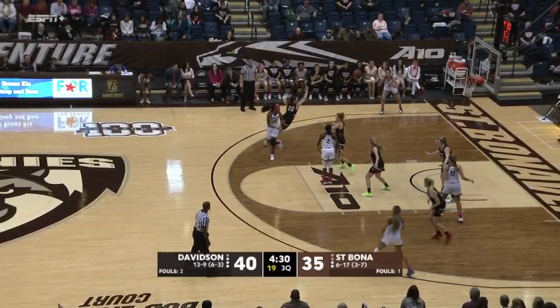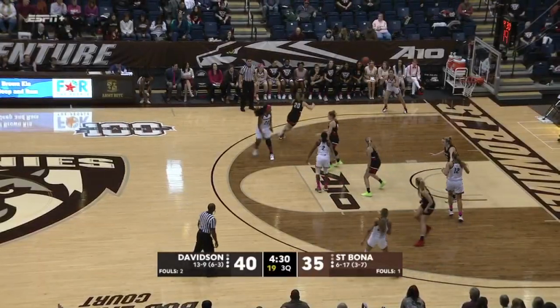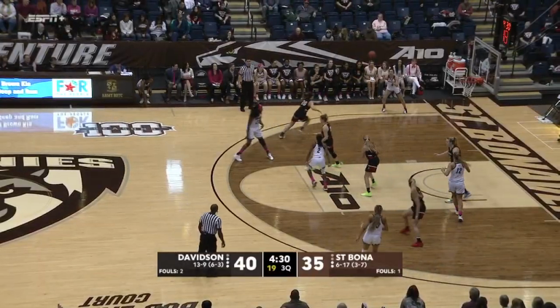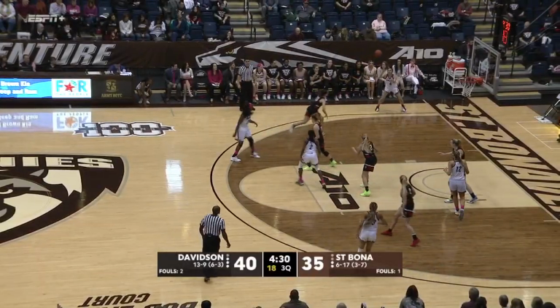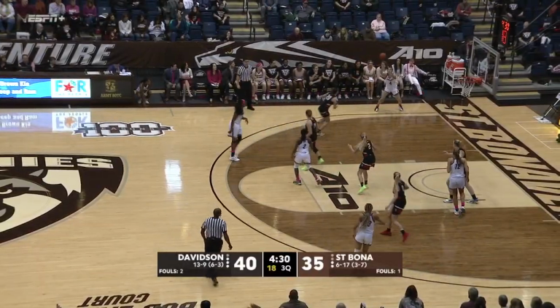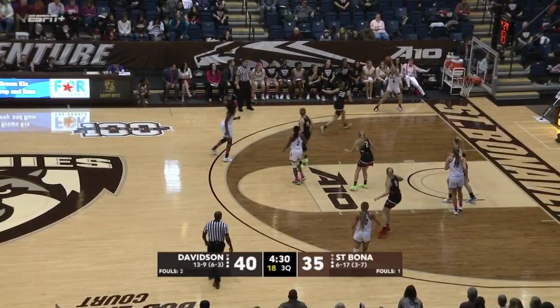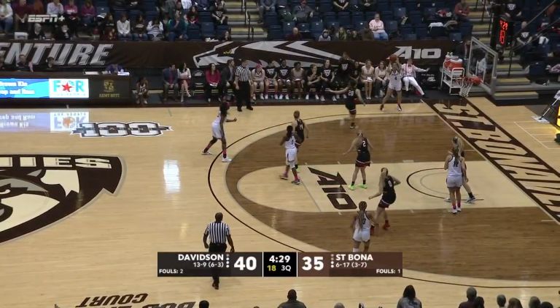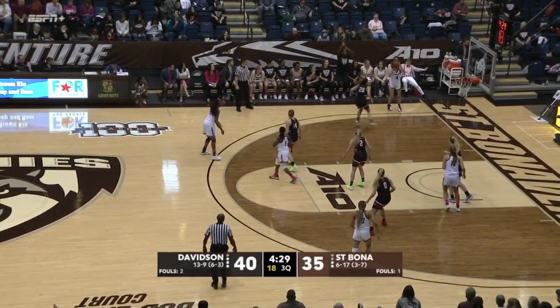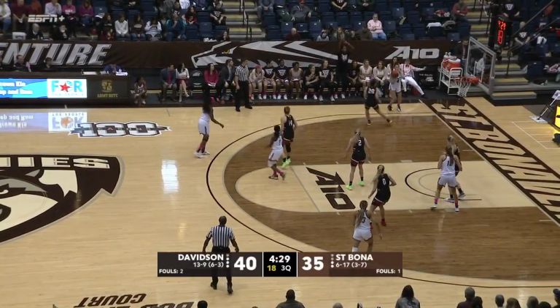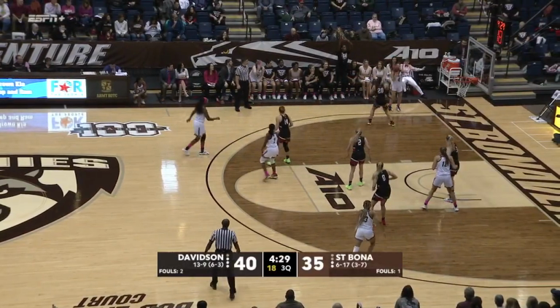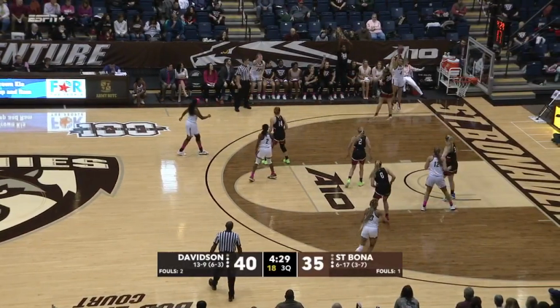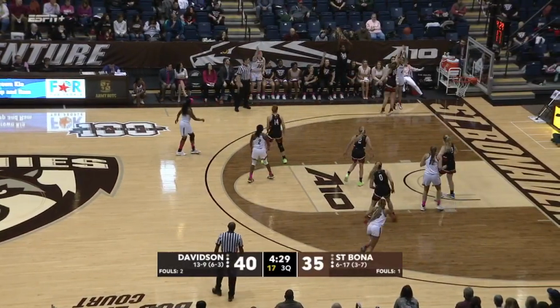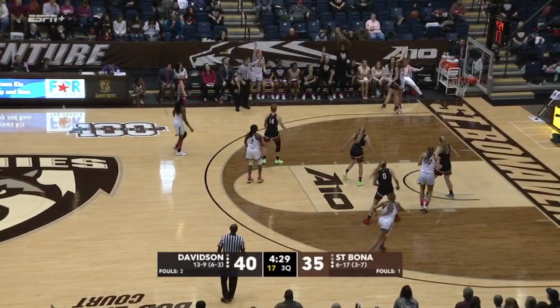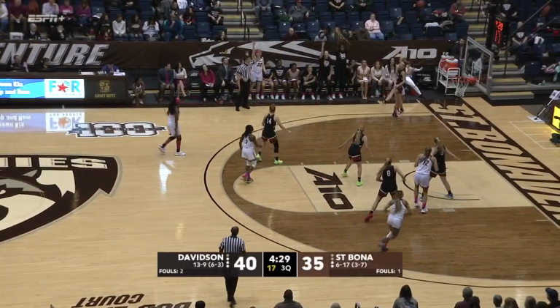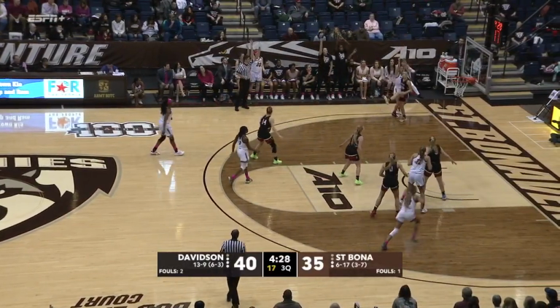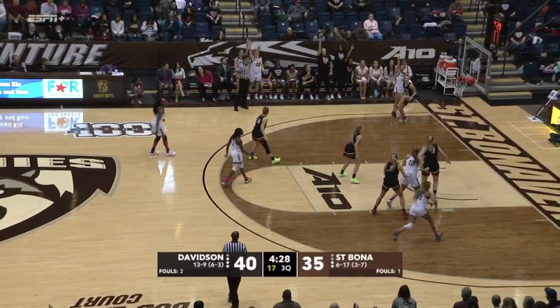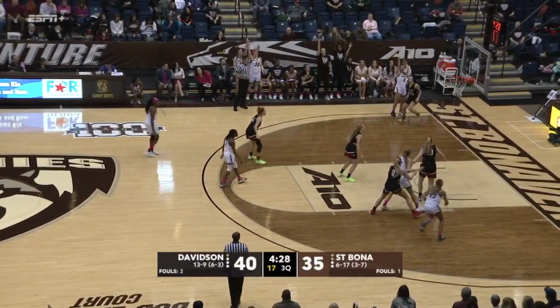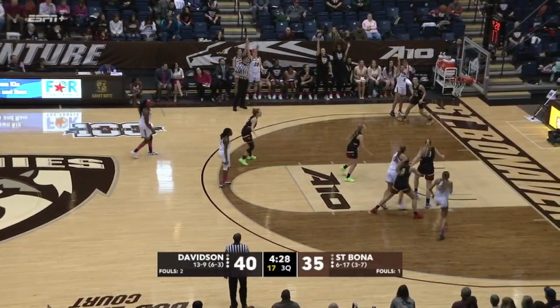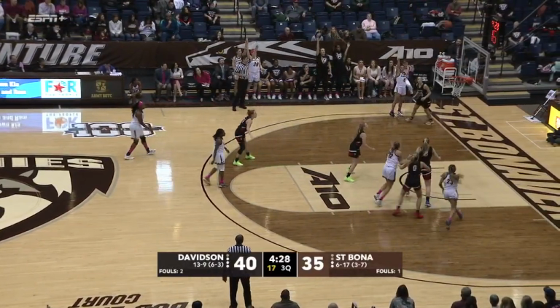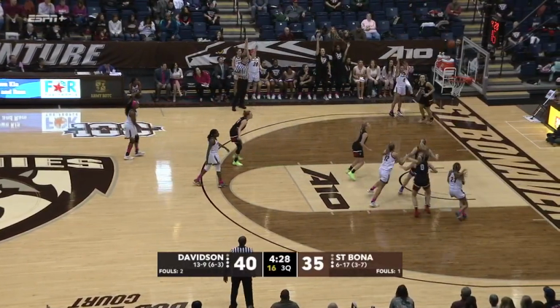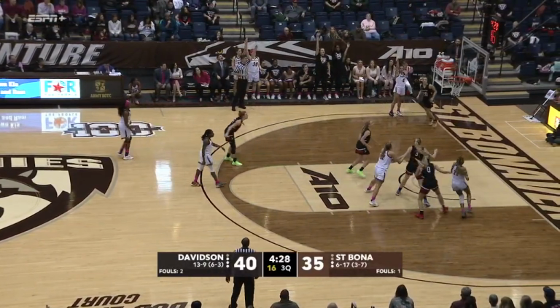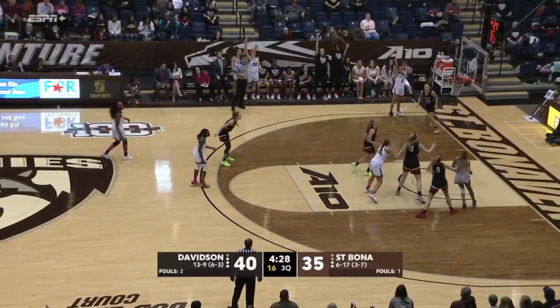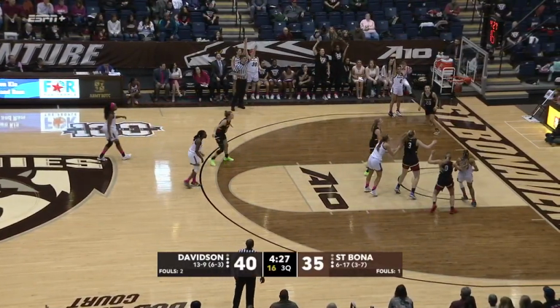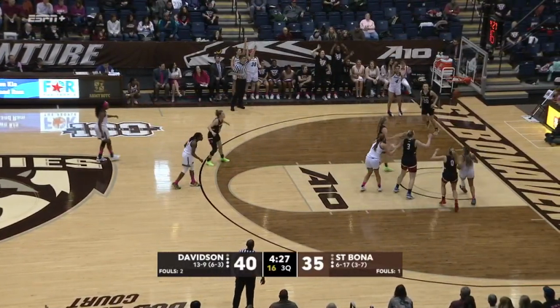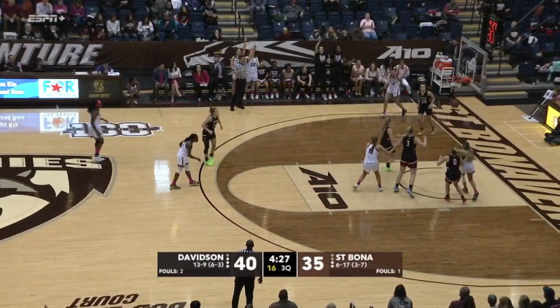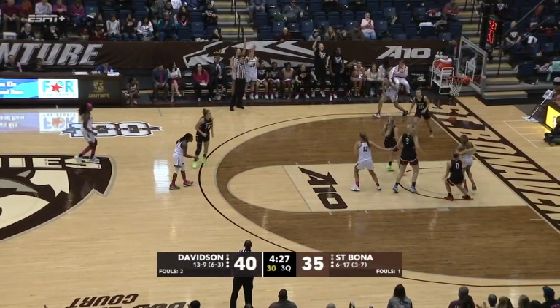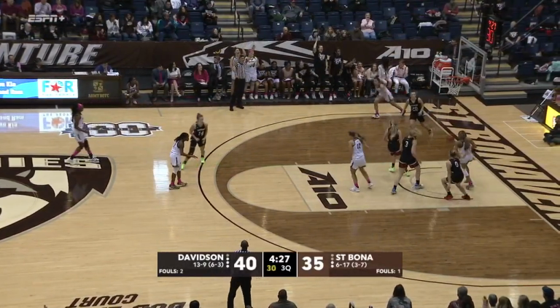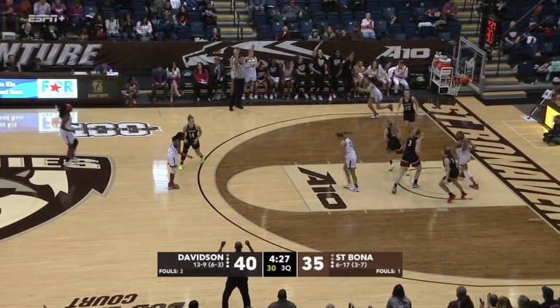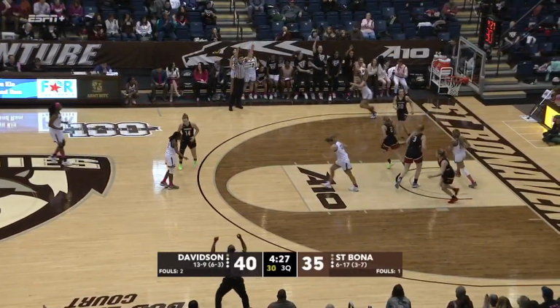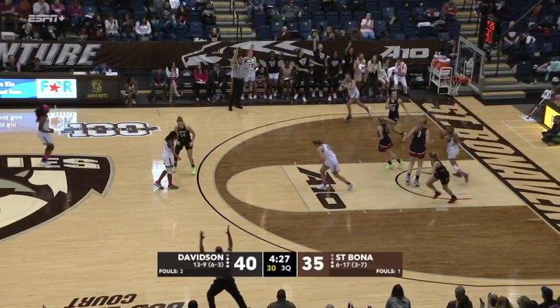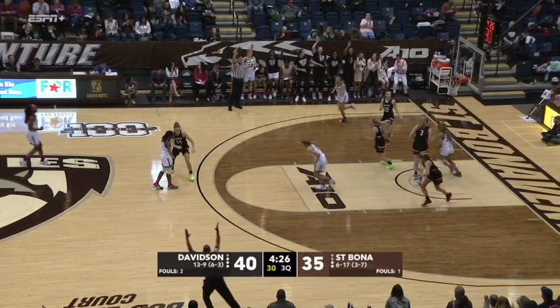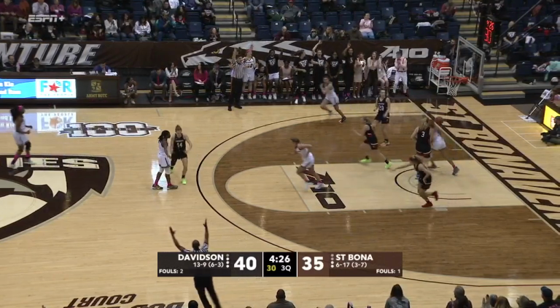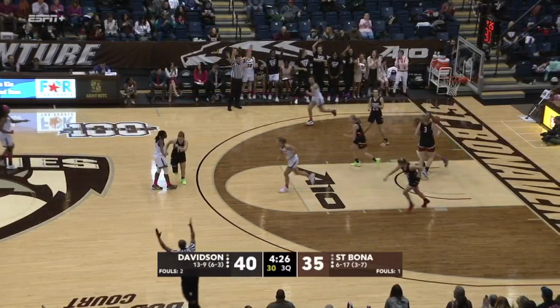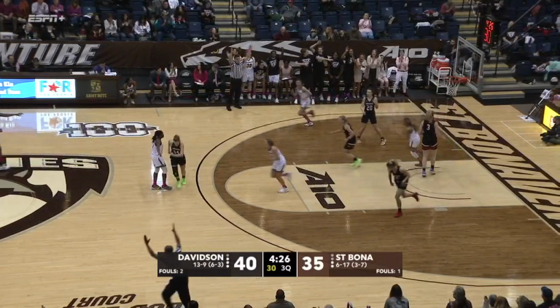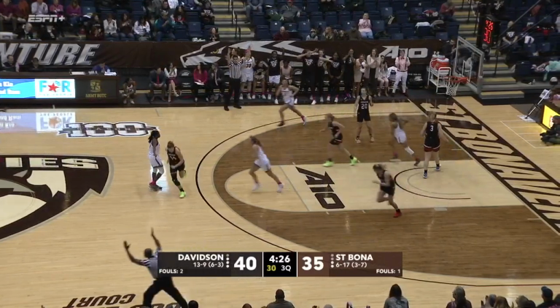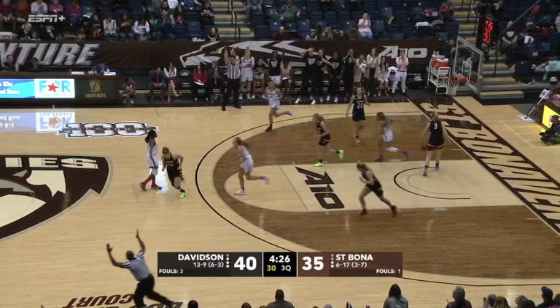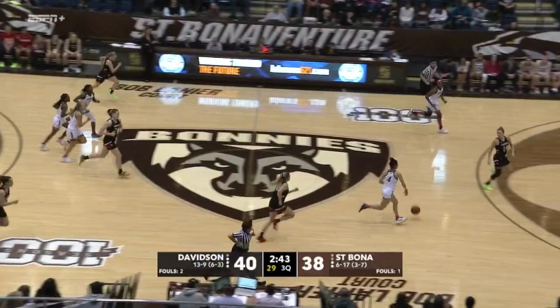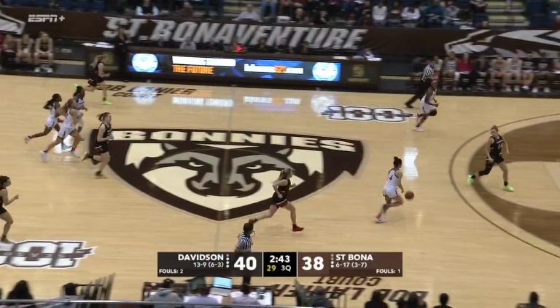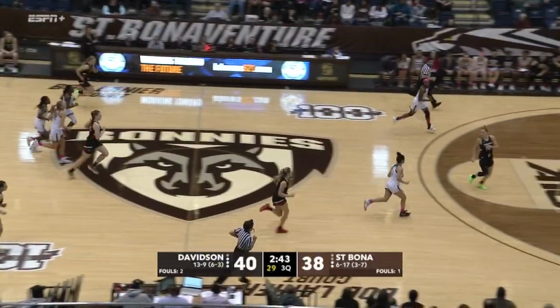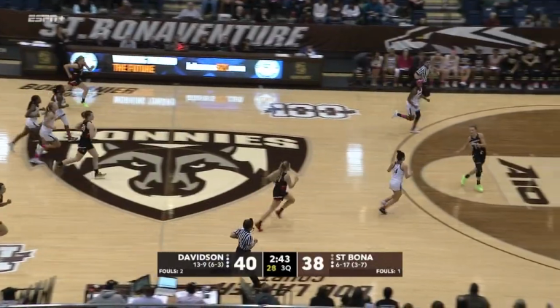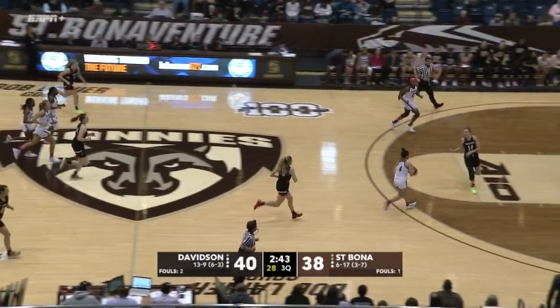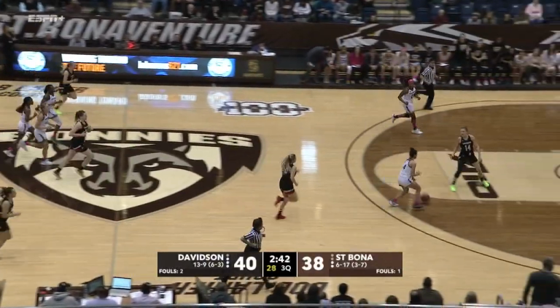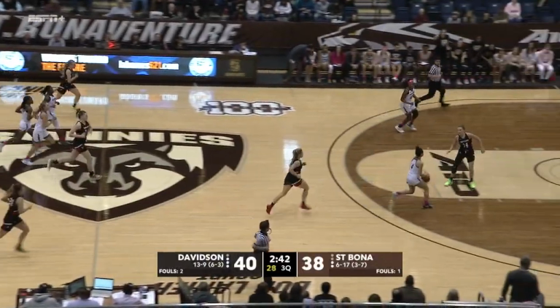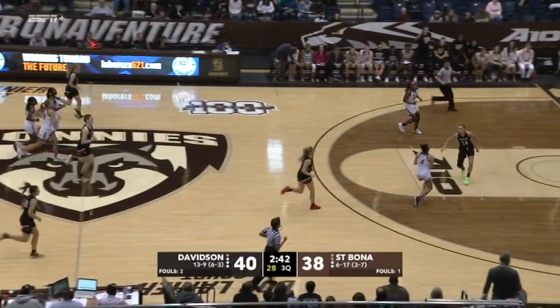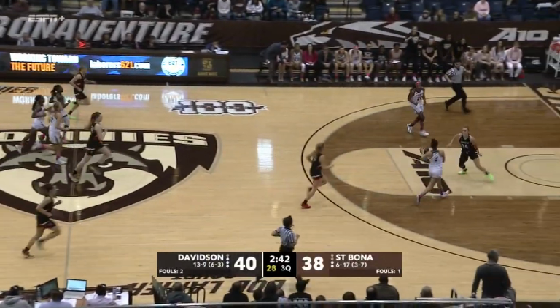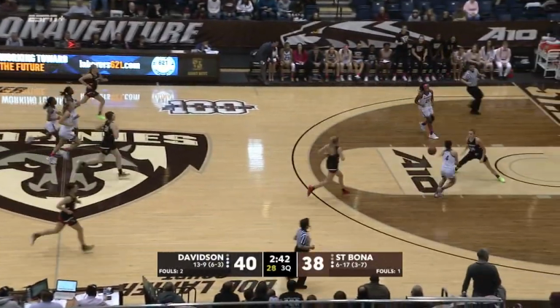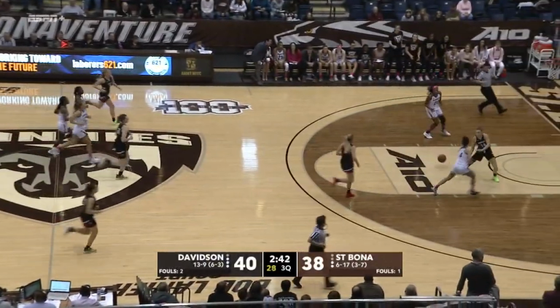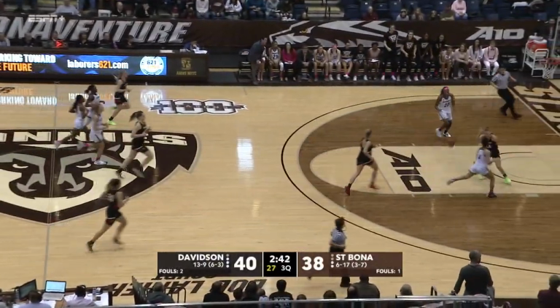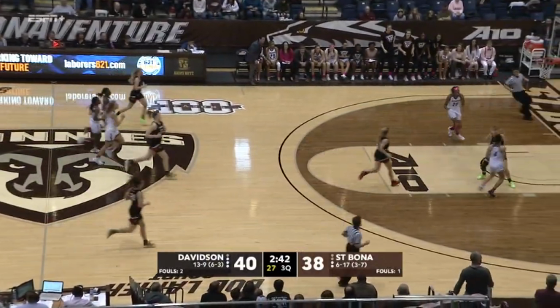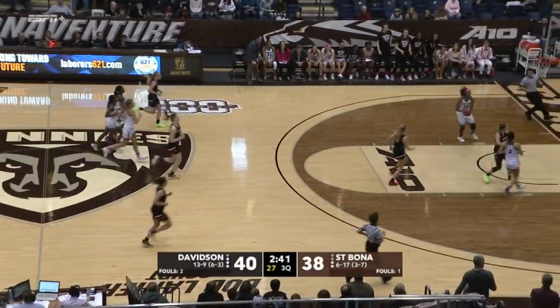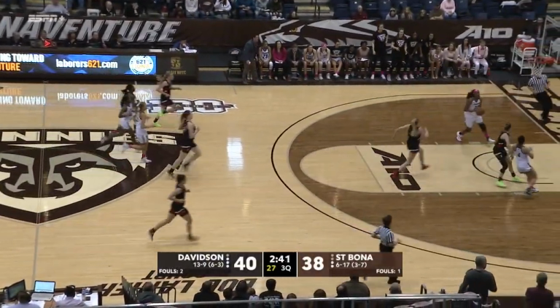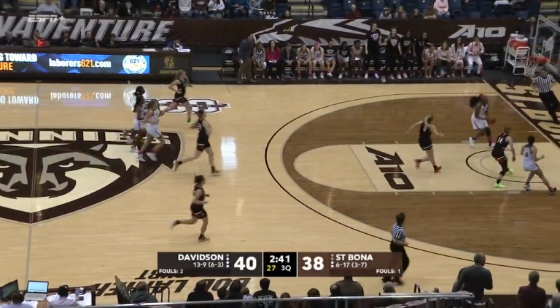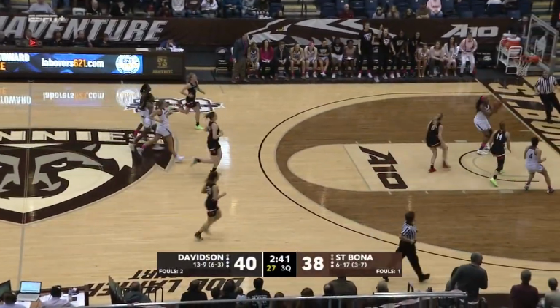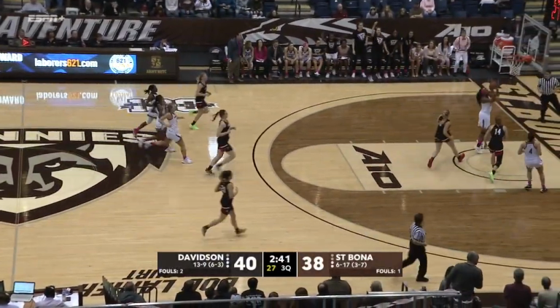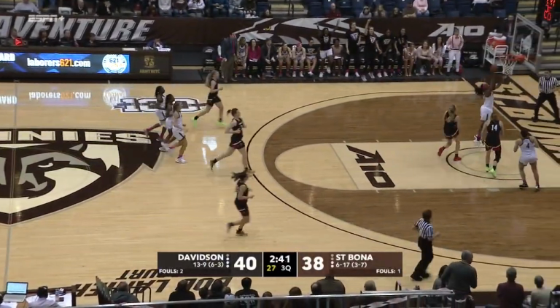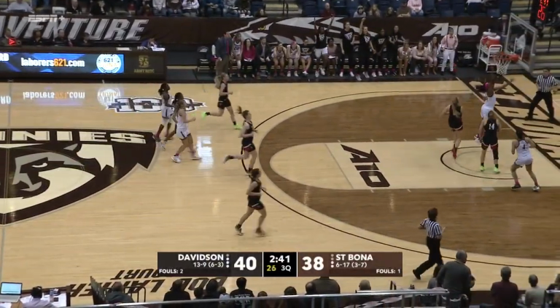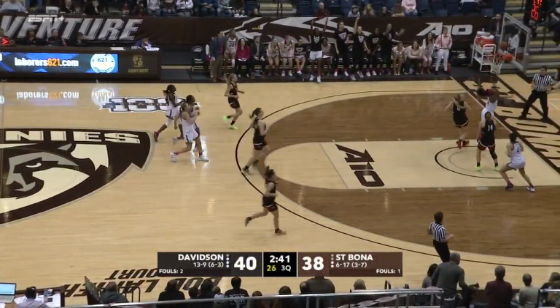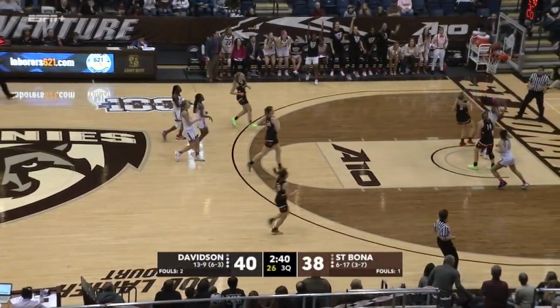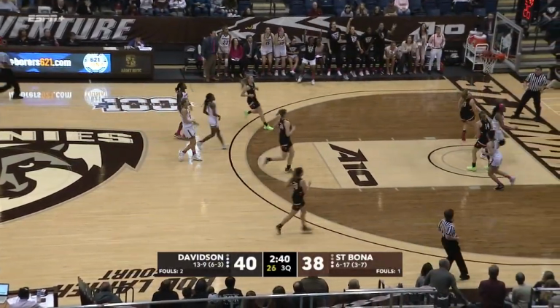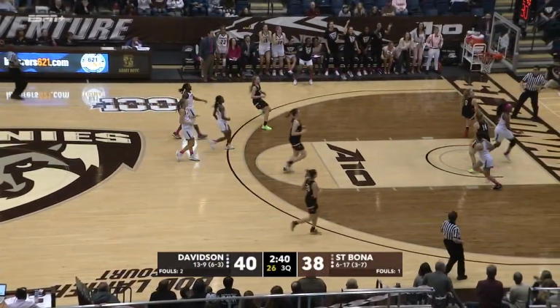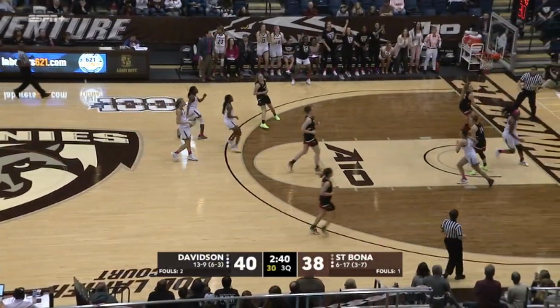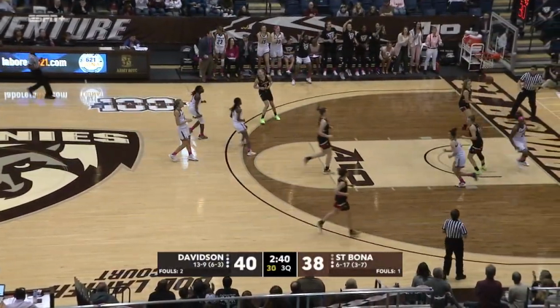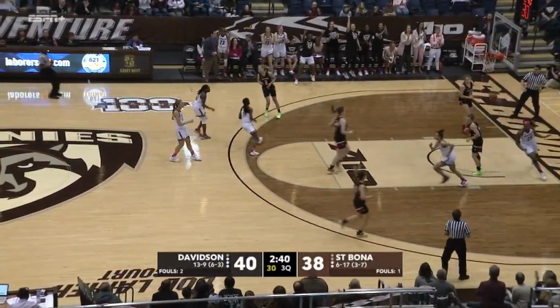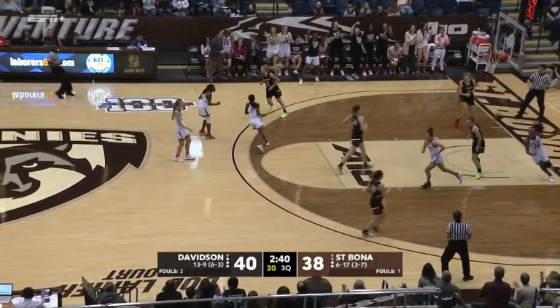Here's Johnson now into the paint, finds Brown in the corner — quick release. Olivia Brown, that's good. It's a two-on-one for the Bonneys. Brown to Logan, Logan up and in.